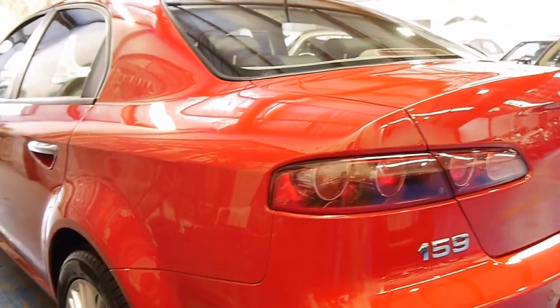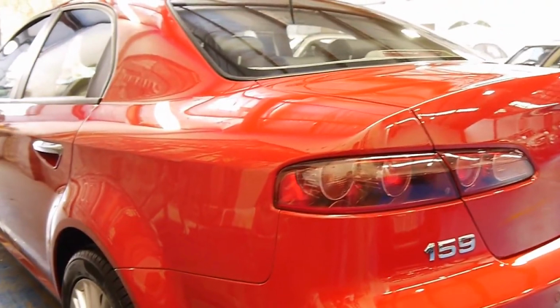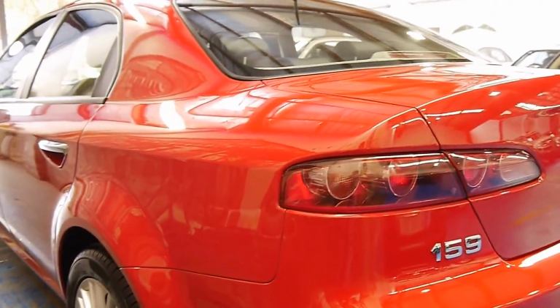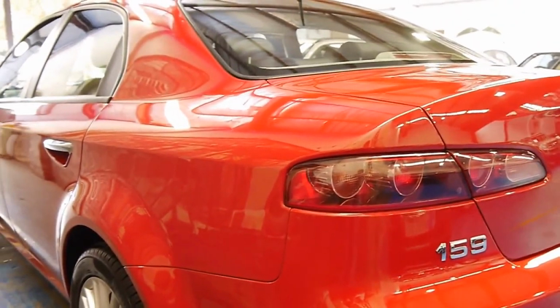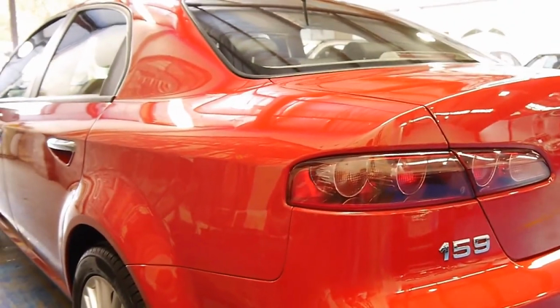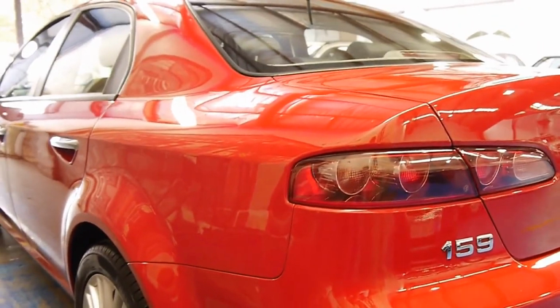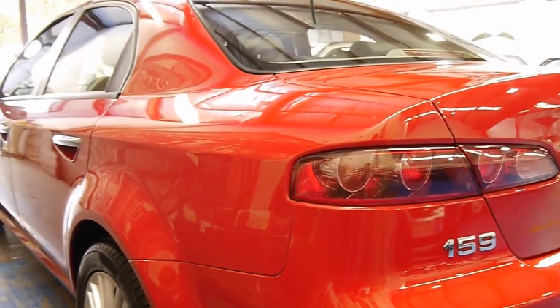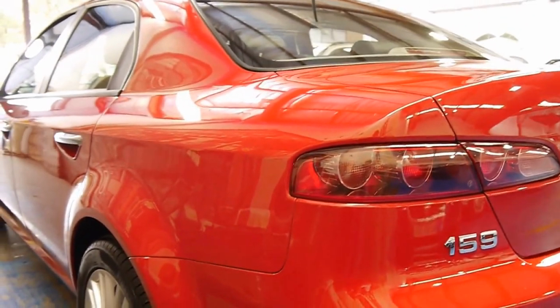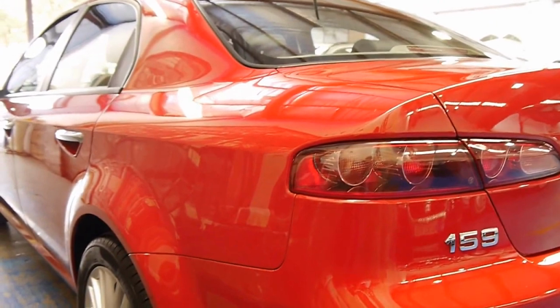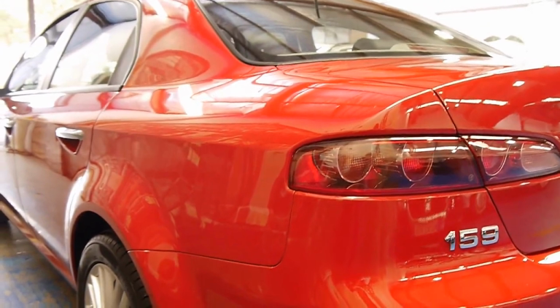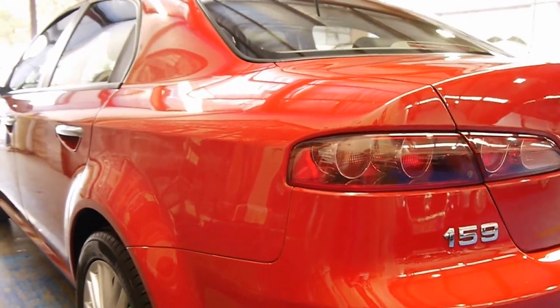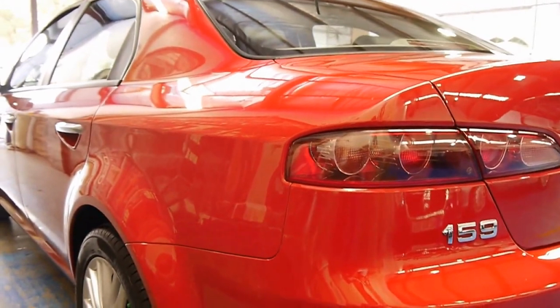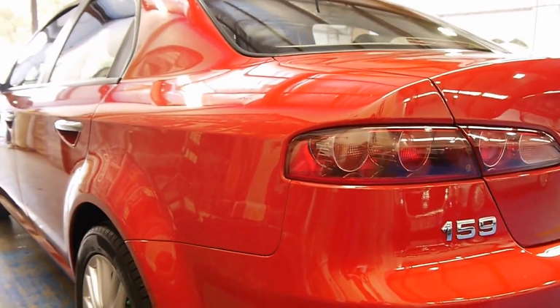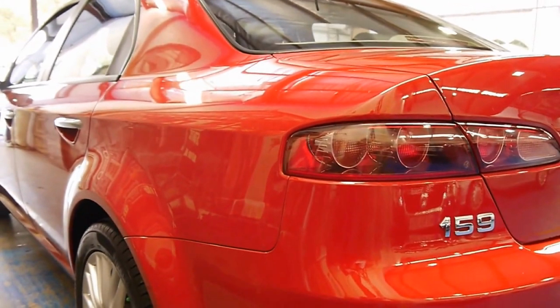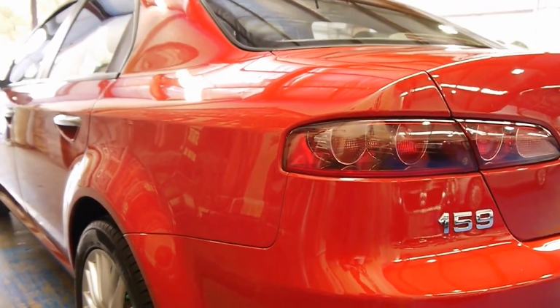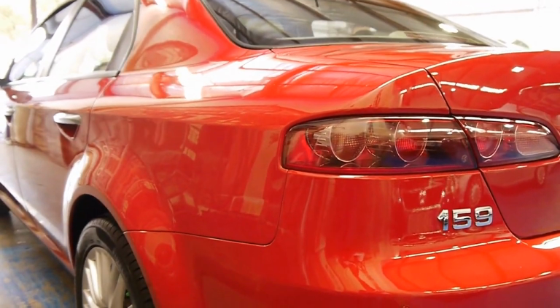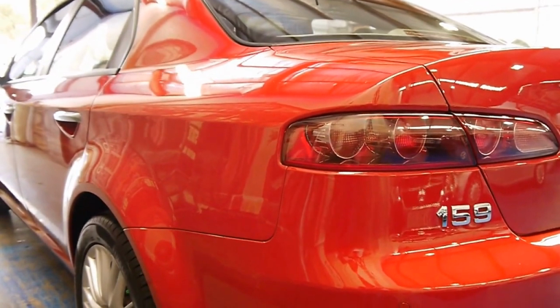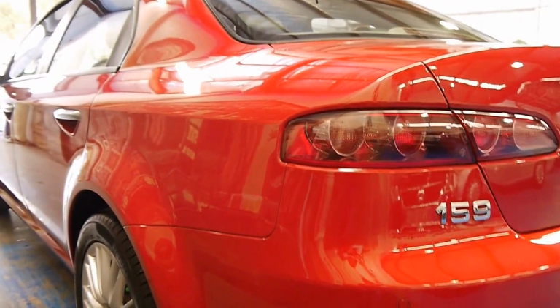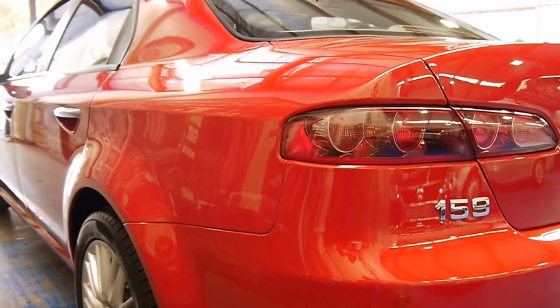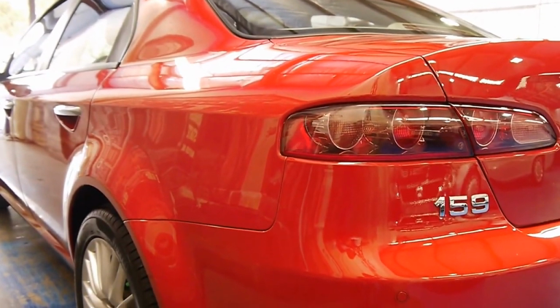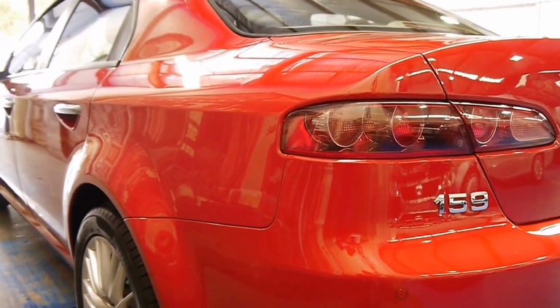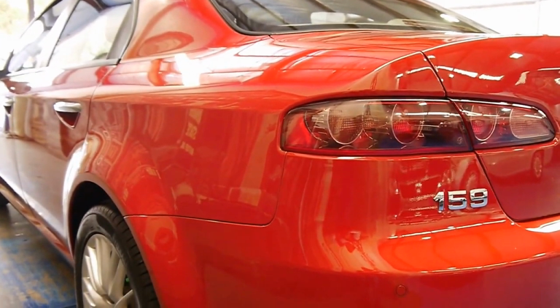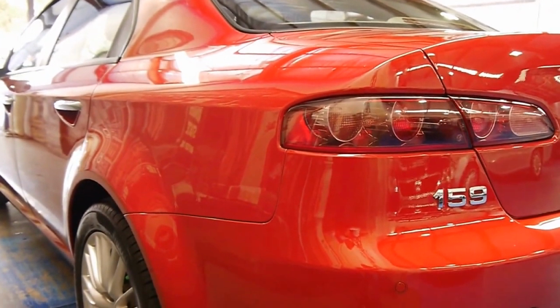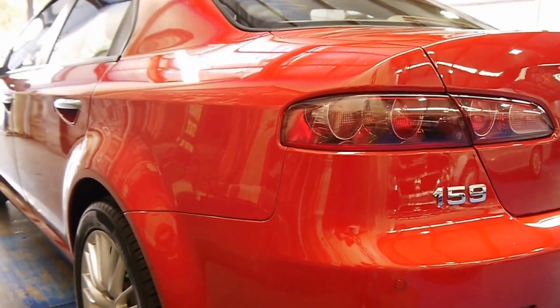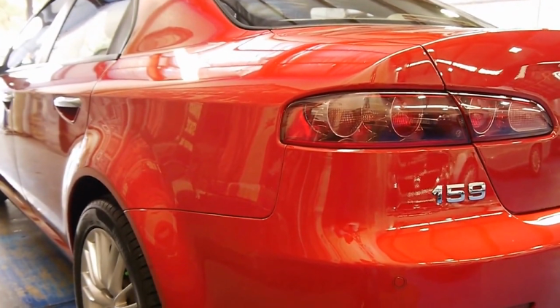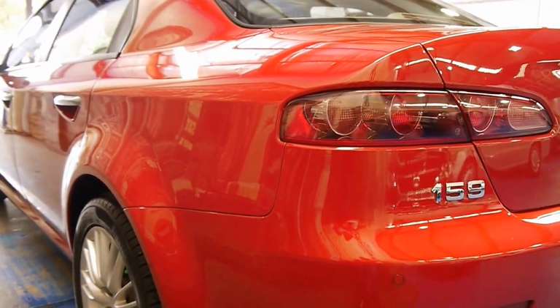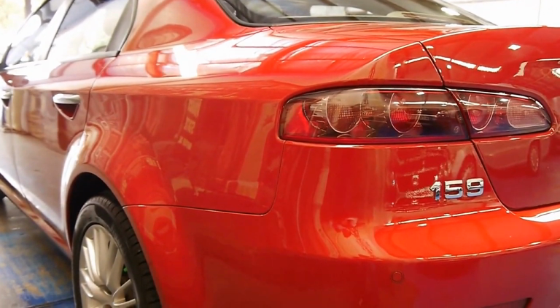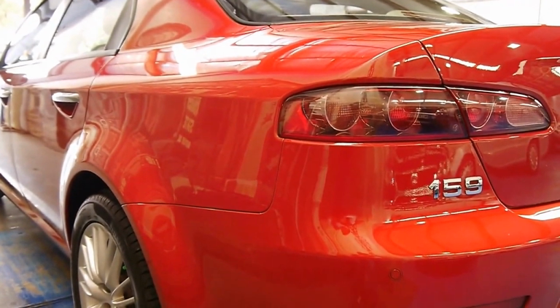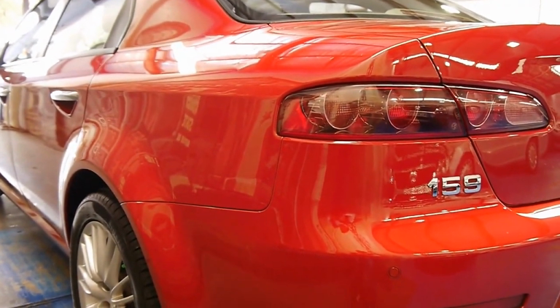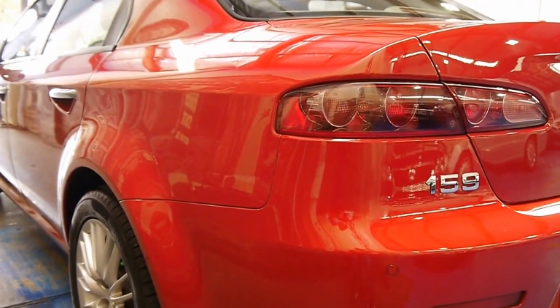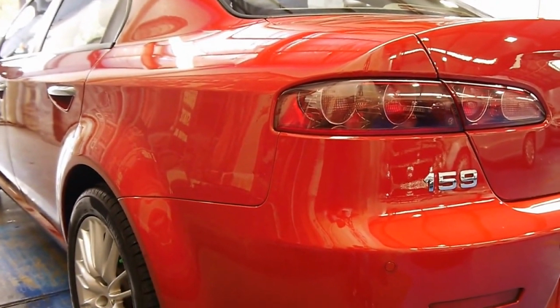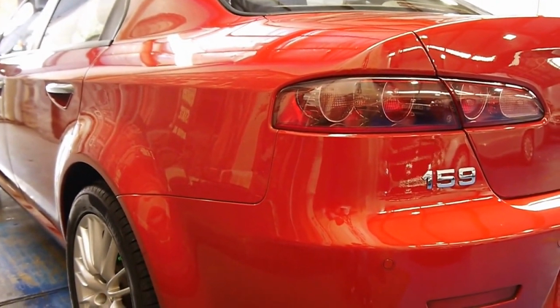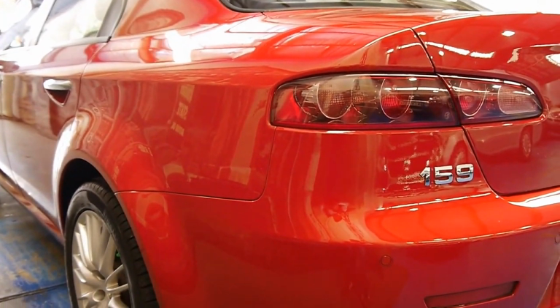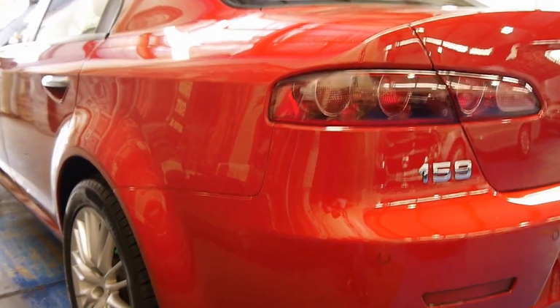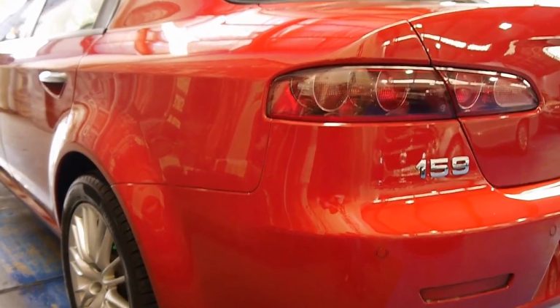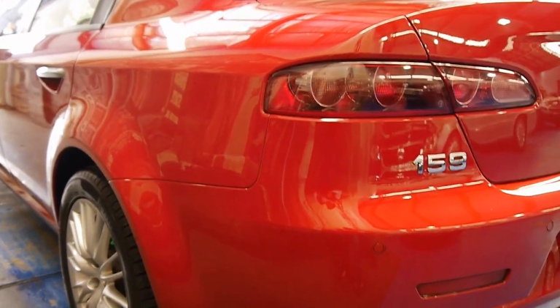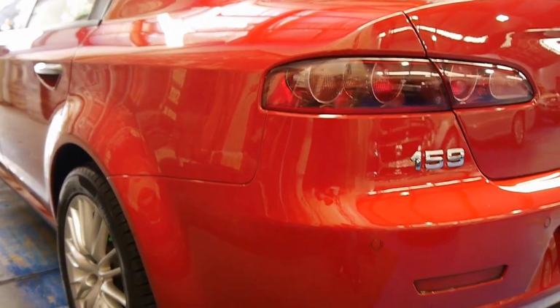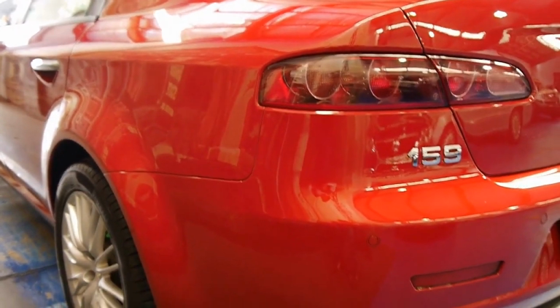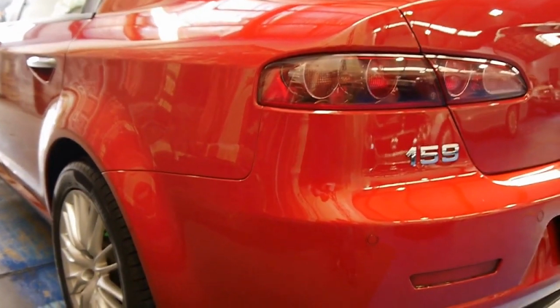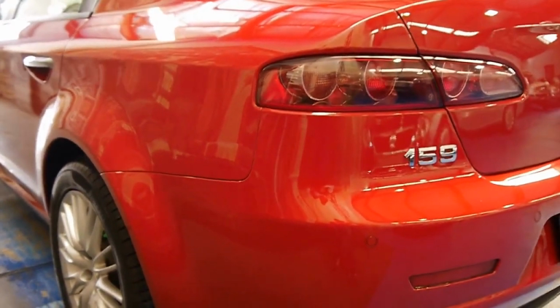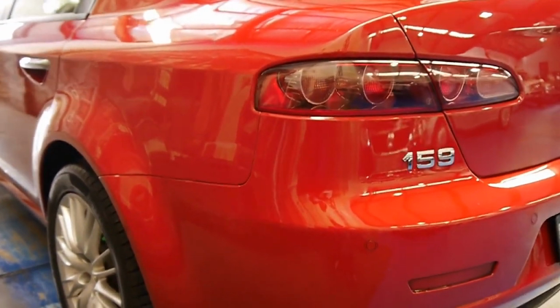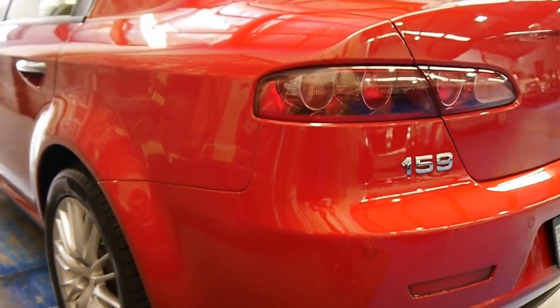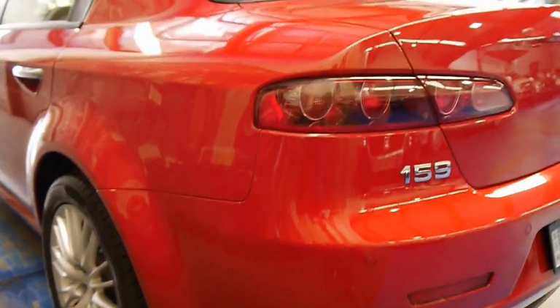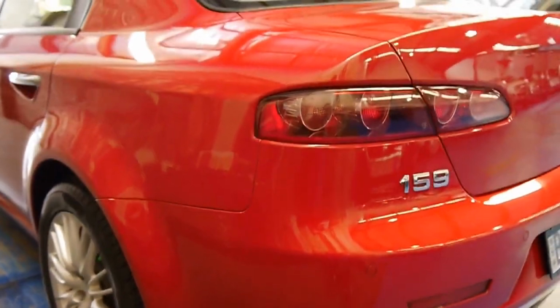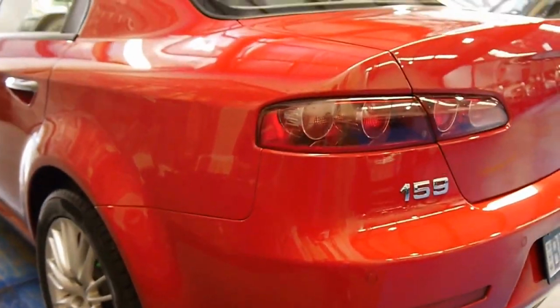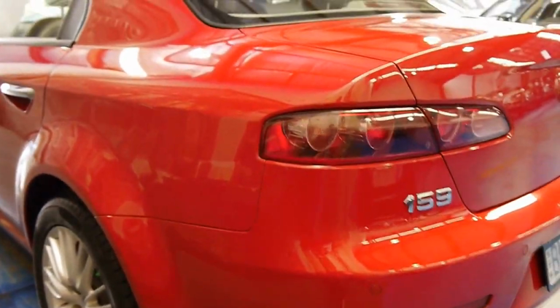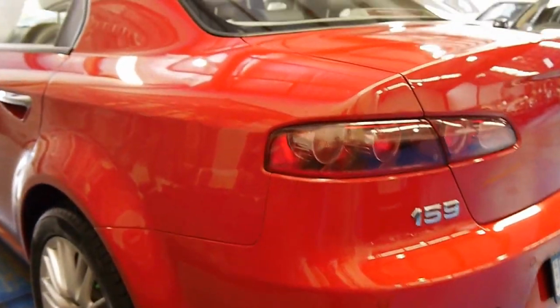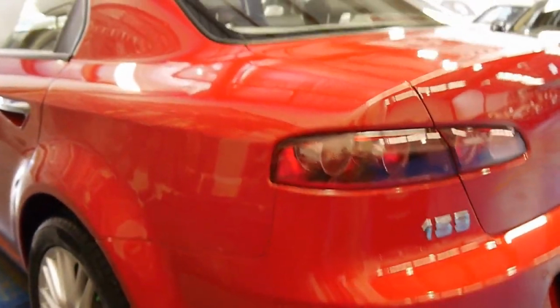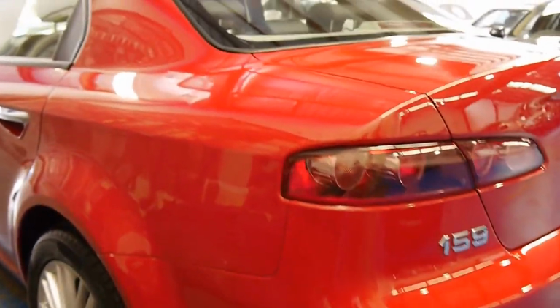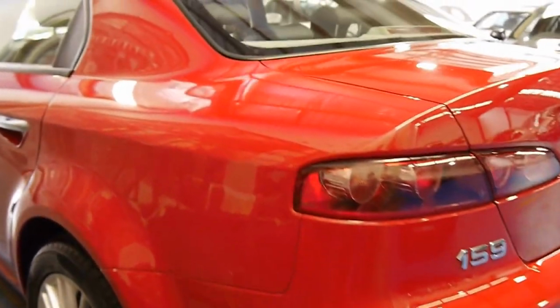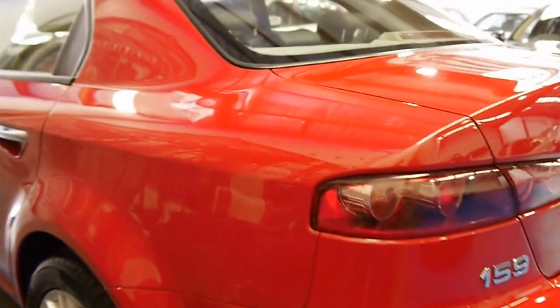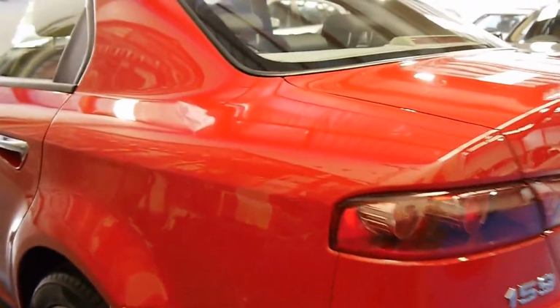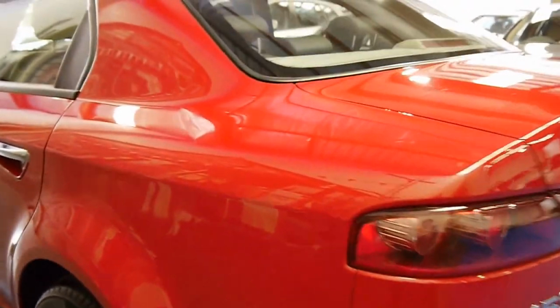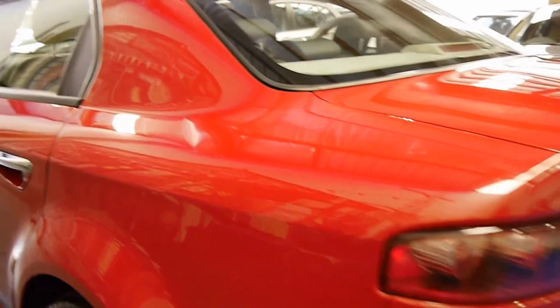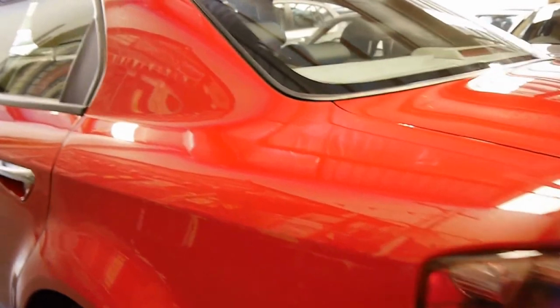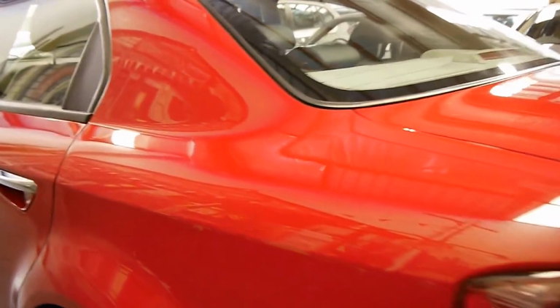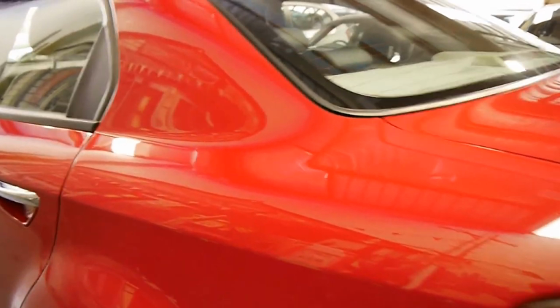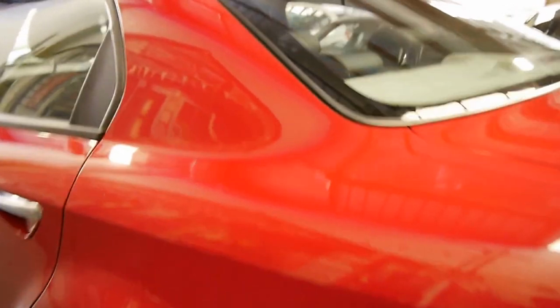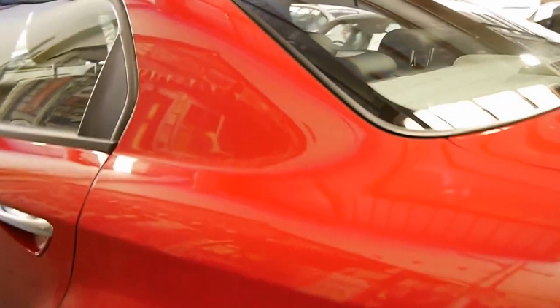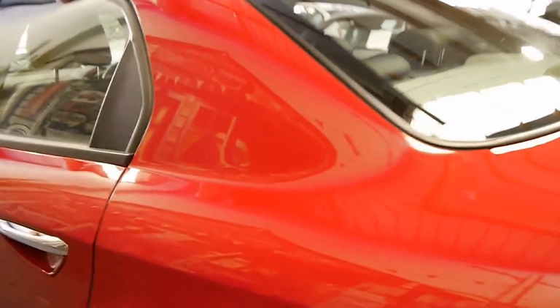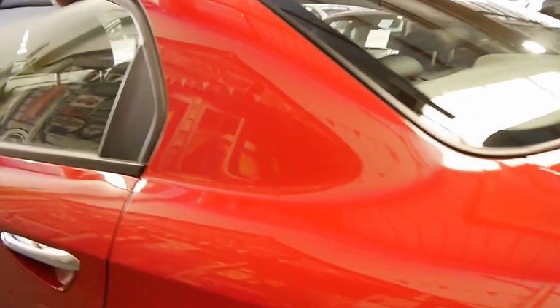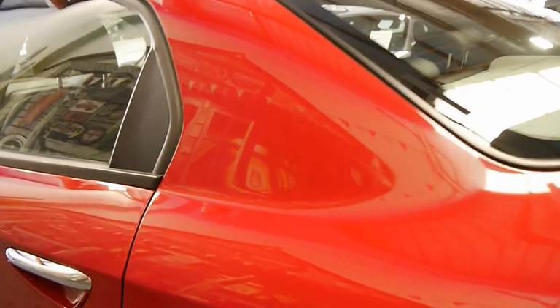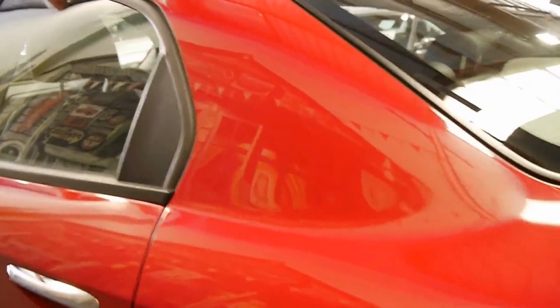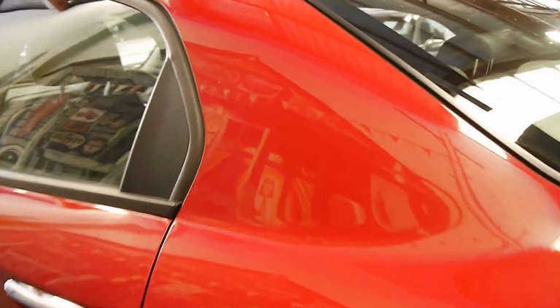Looking down the side, it's in incredibly good condition. The wheels are very good, free from gutter rash or anything like that.